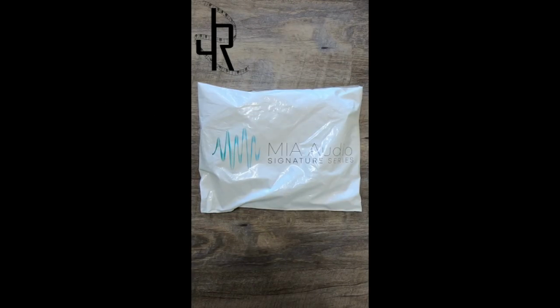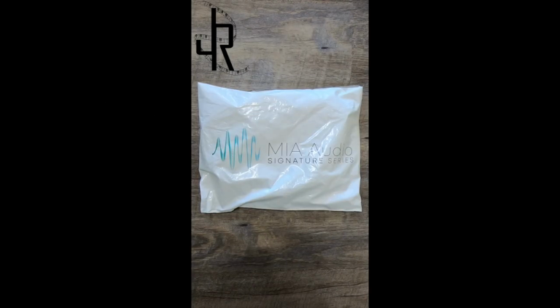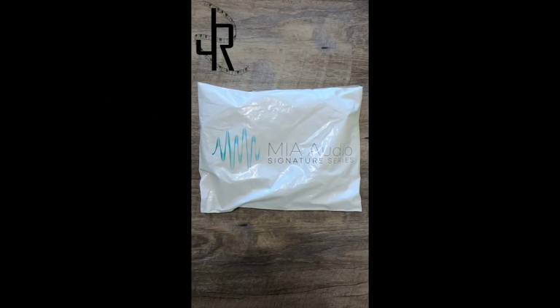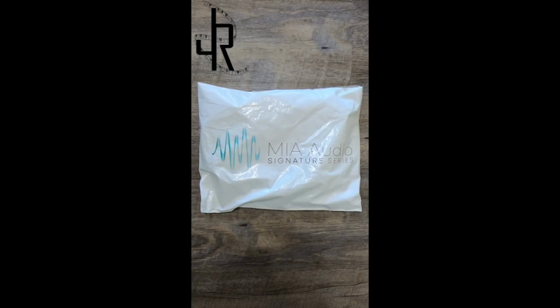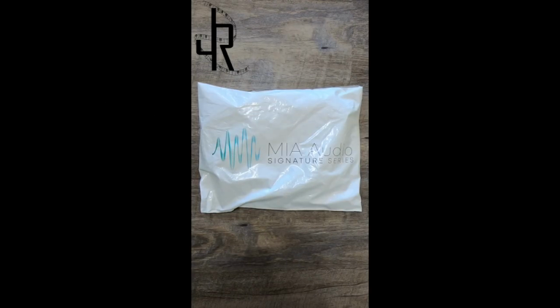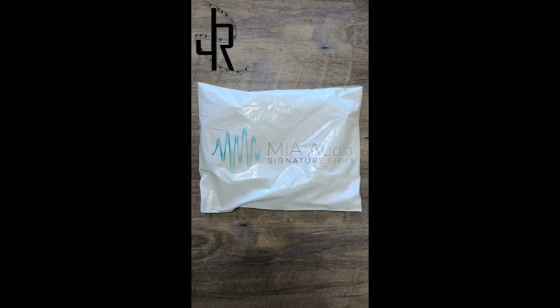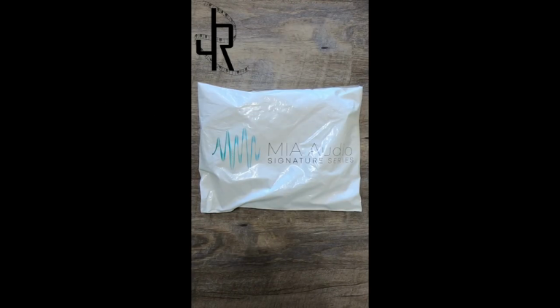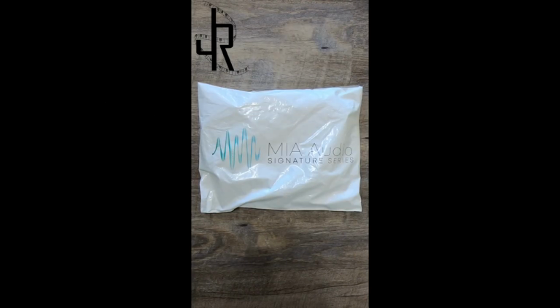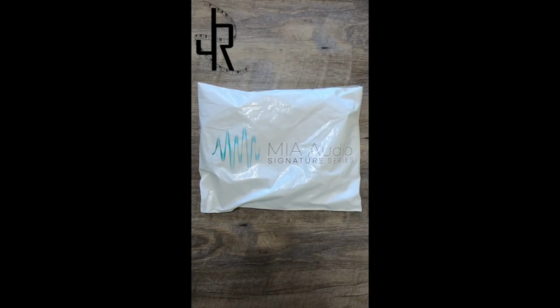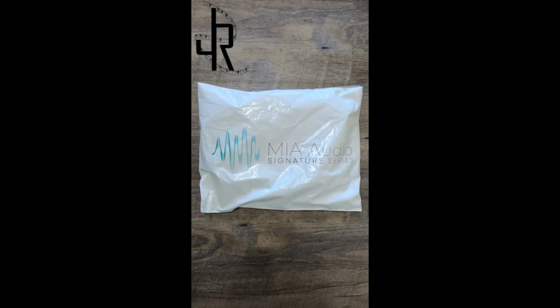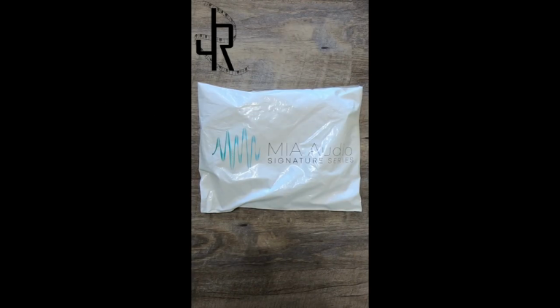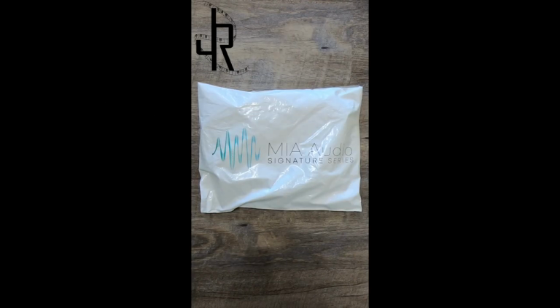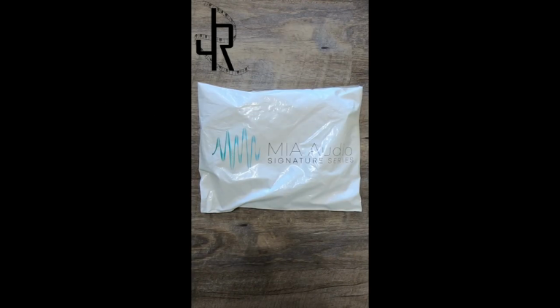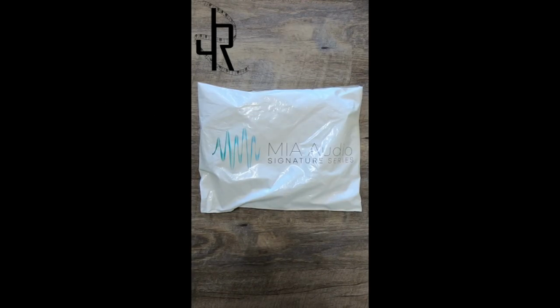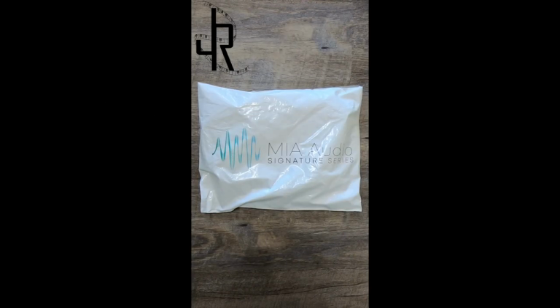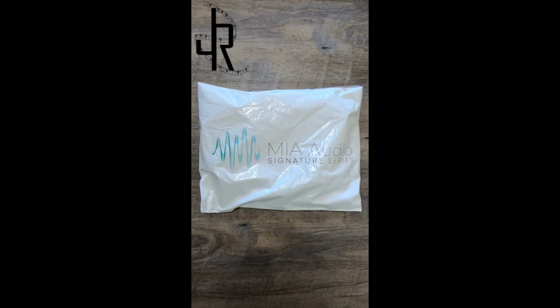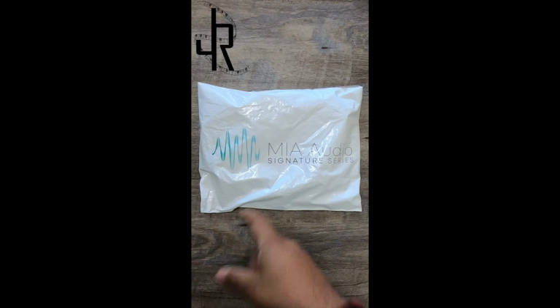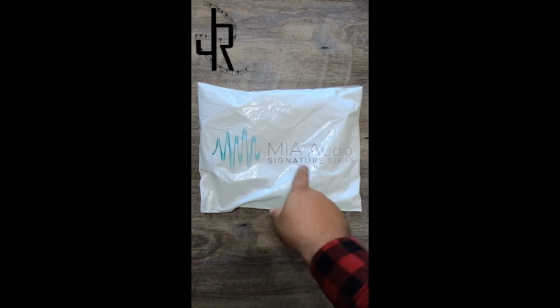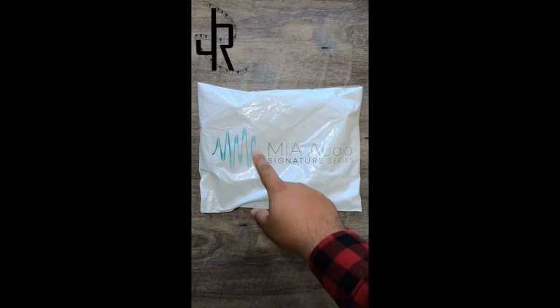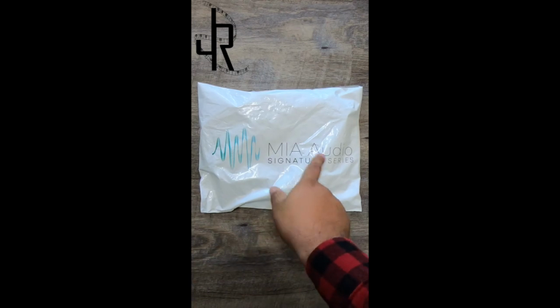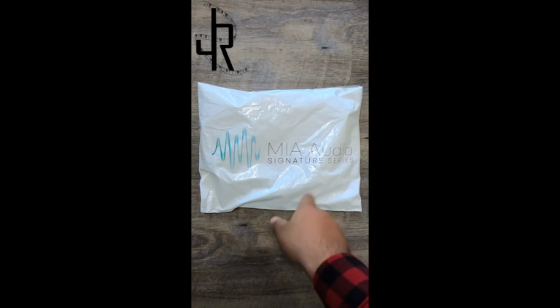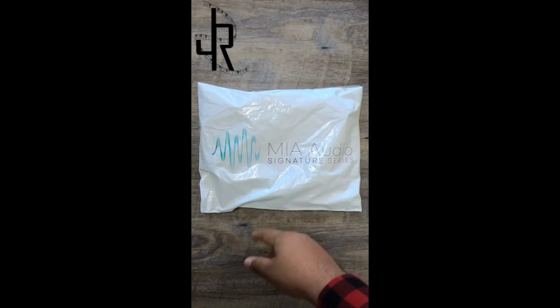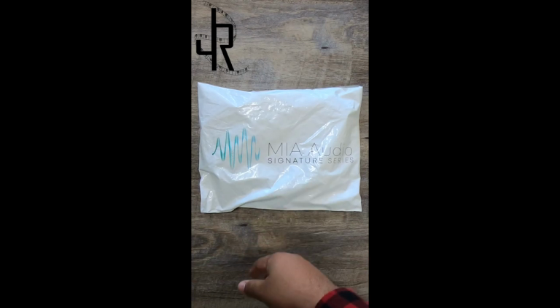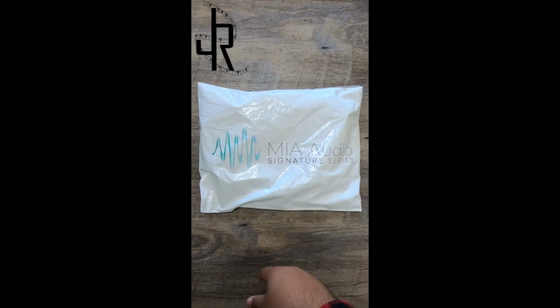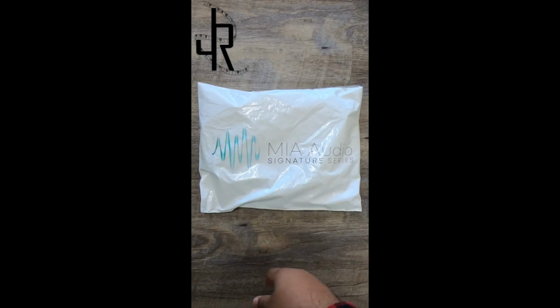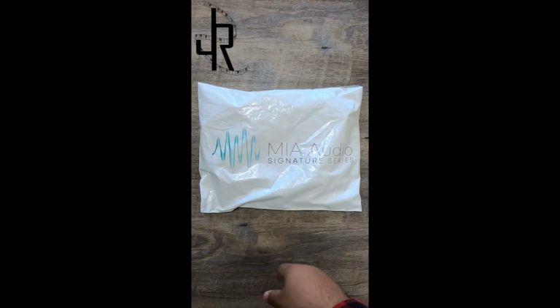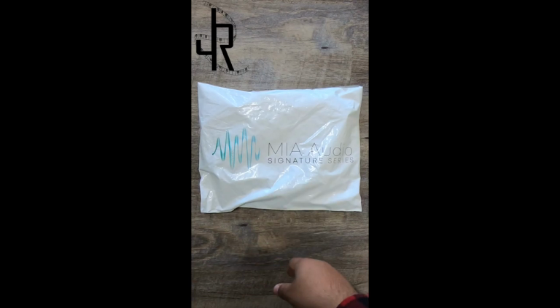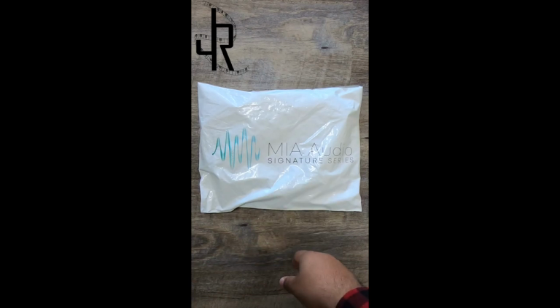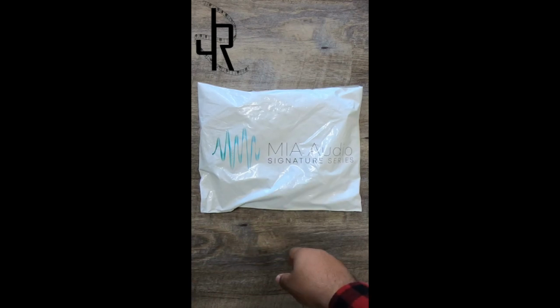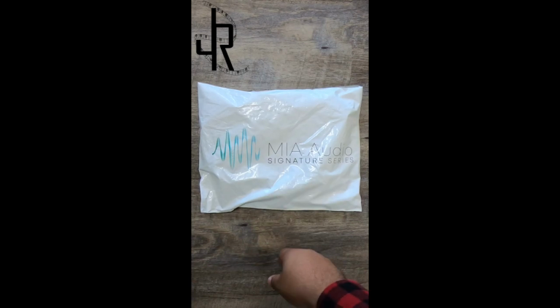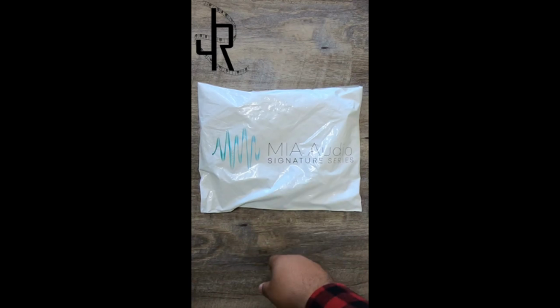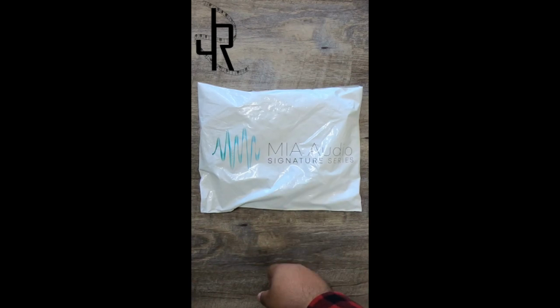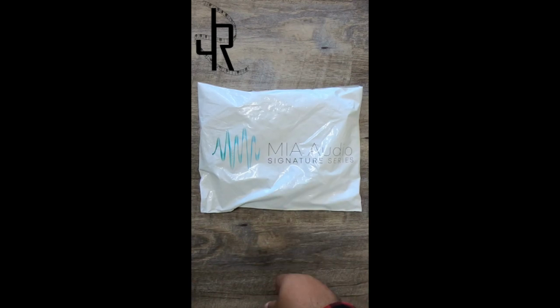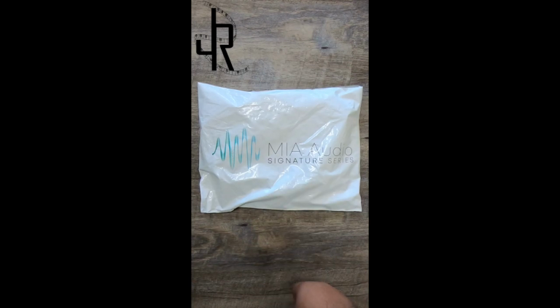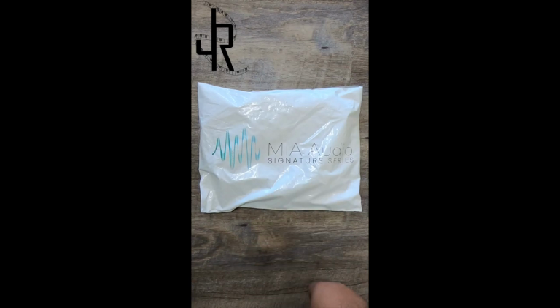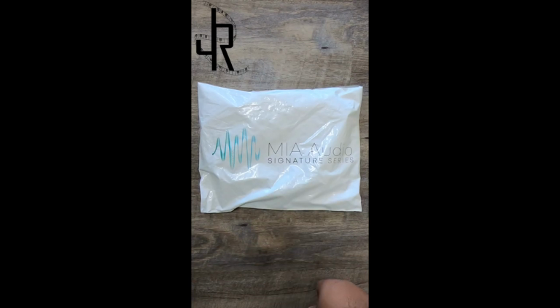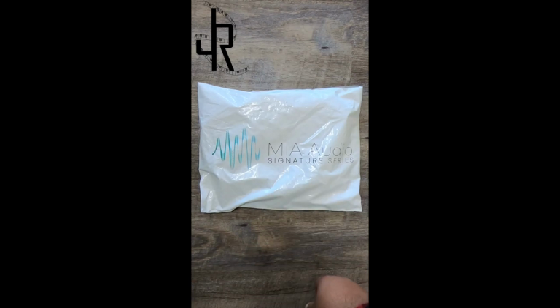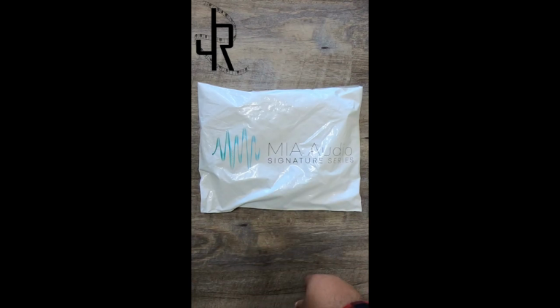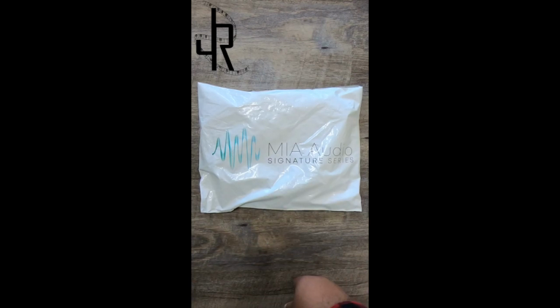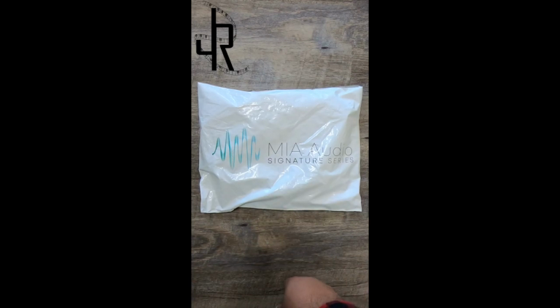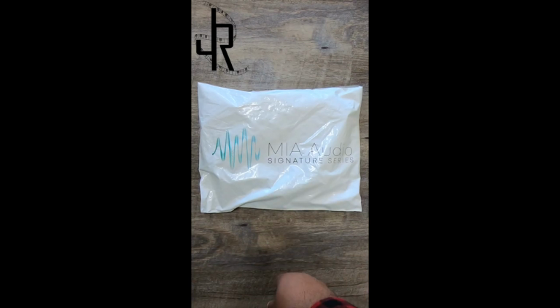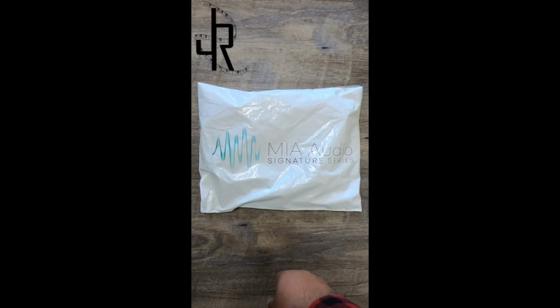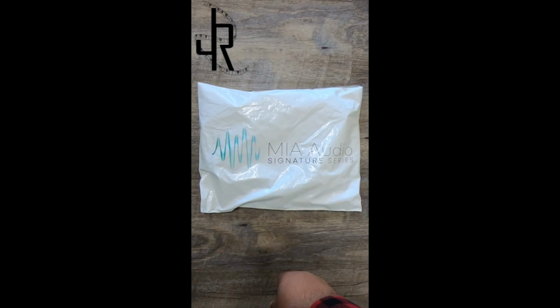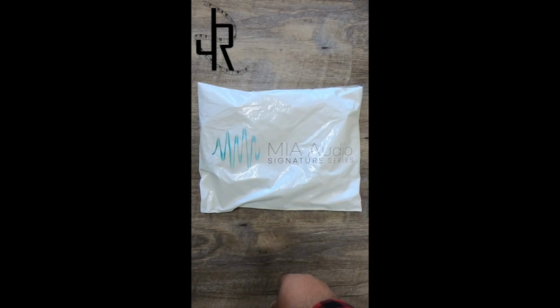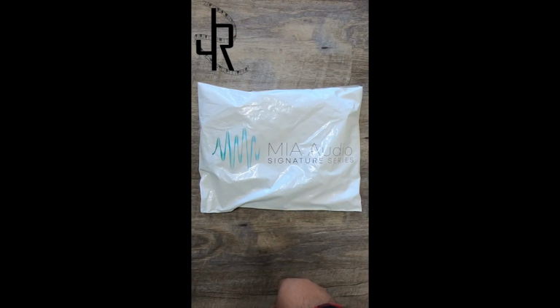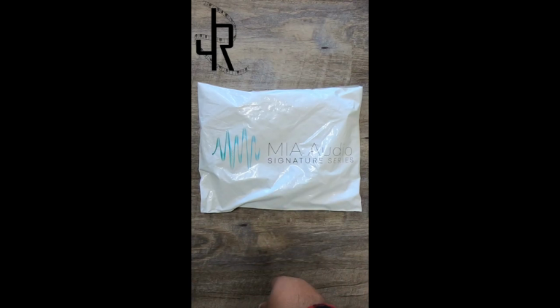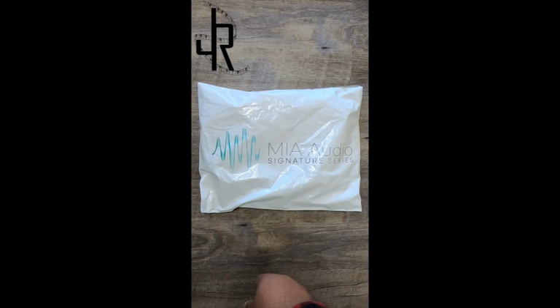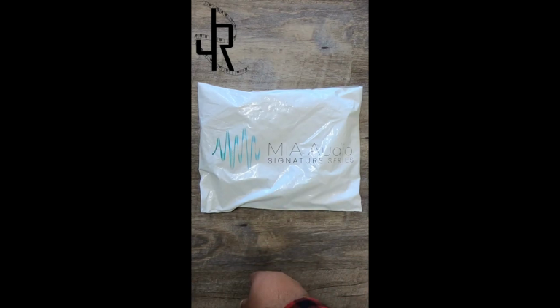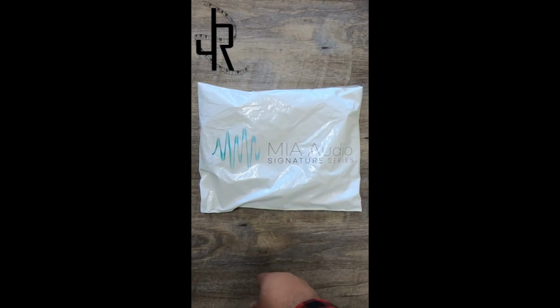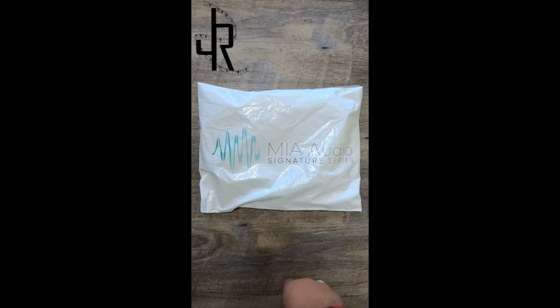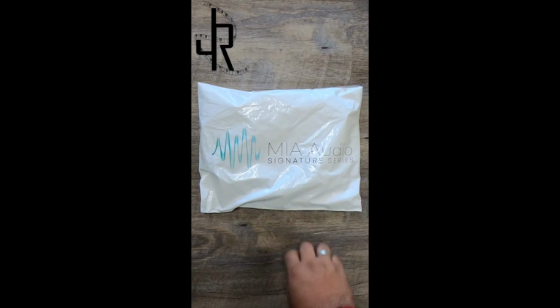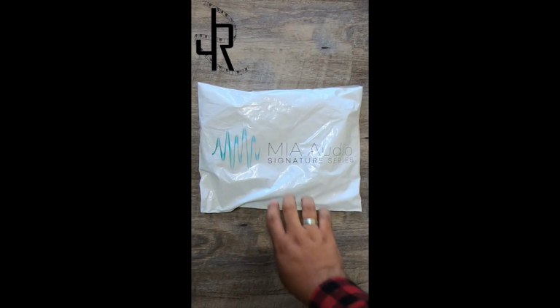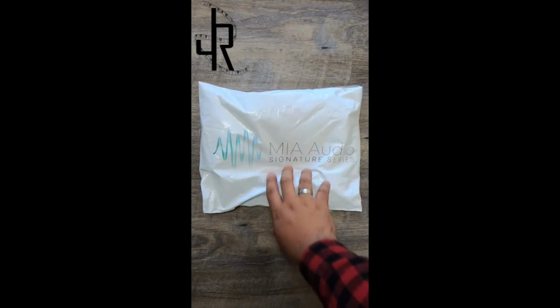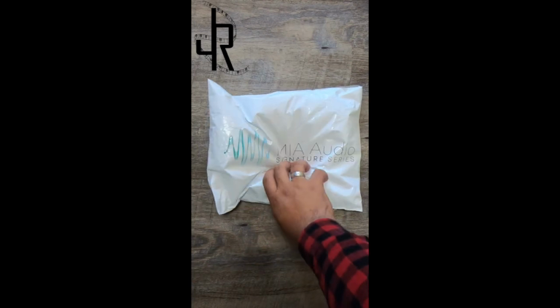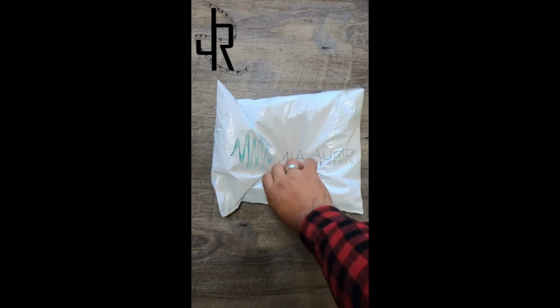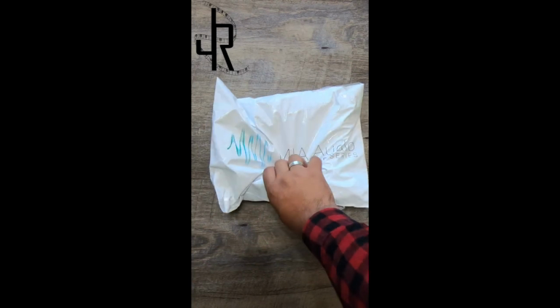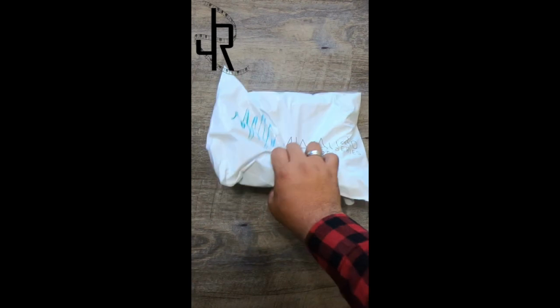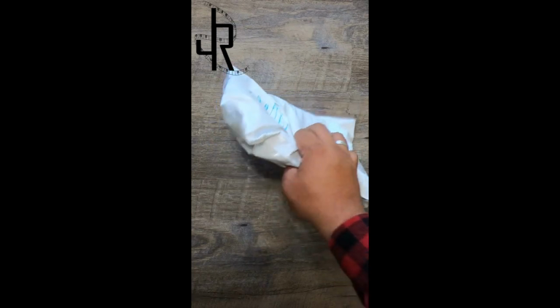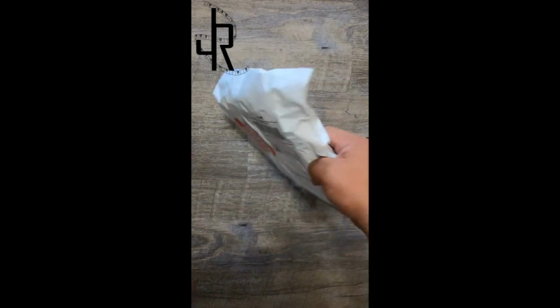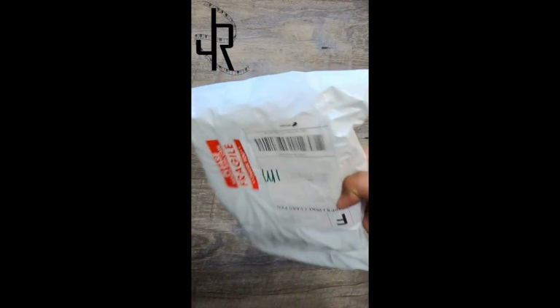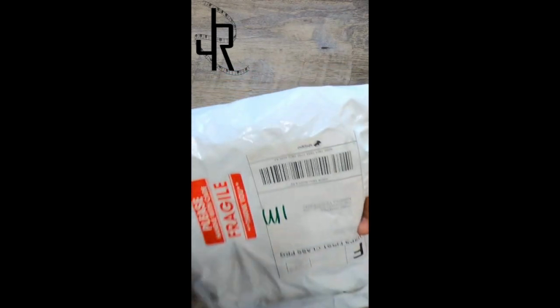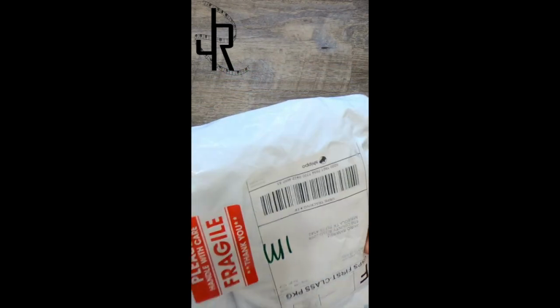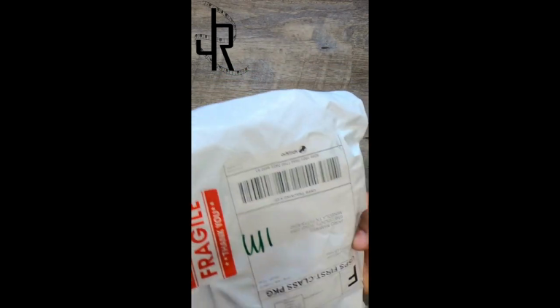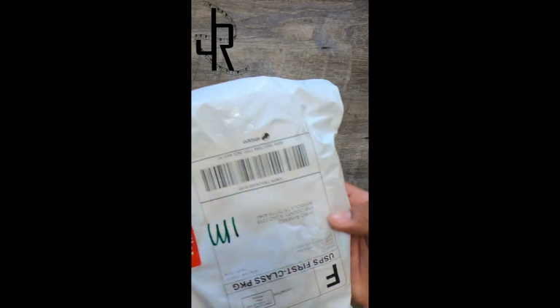Okay, so let's get started. It's my package from MIA Audio like I already said, so let me get right into it.